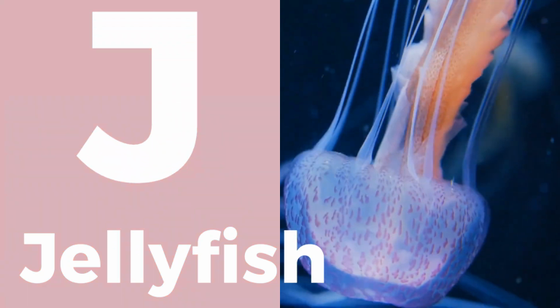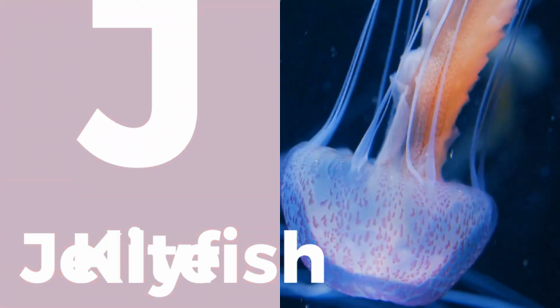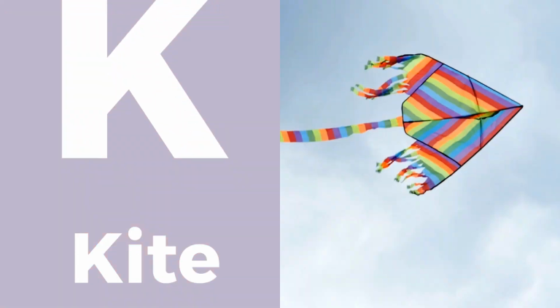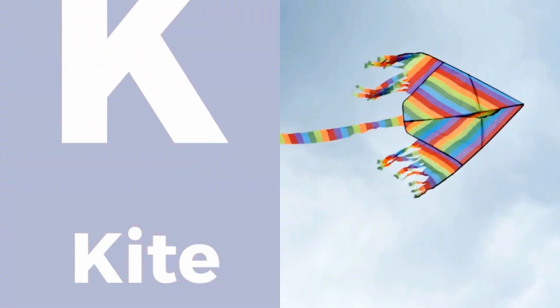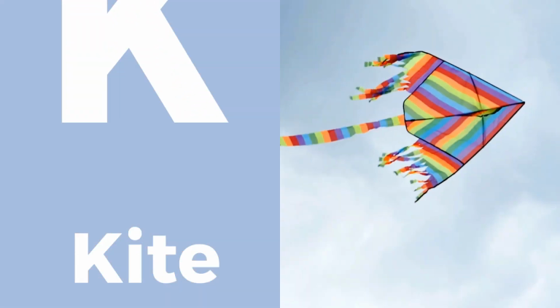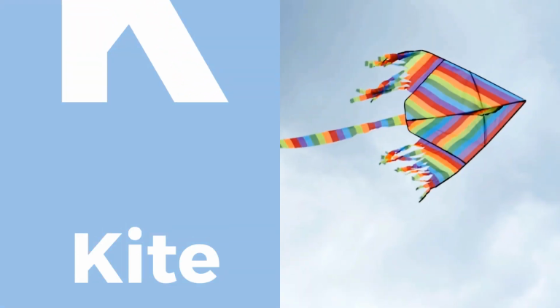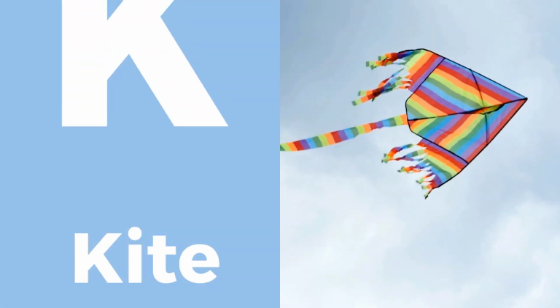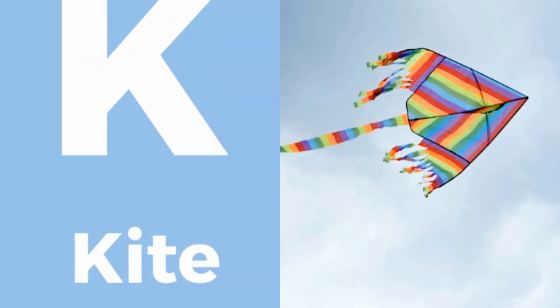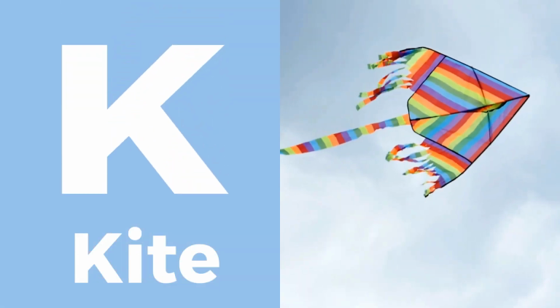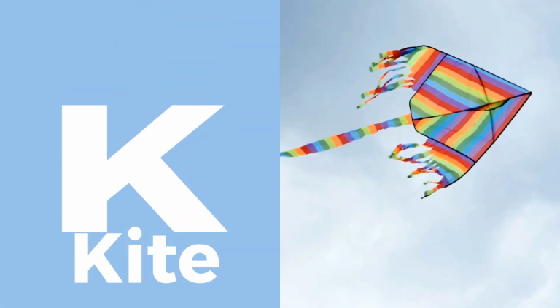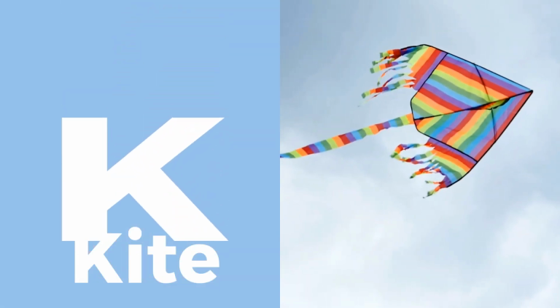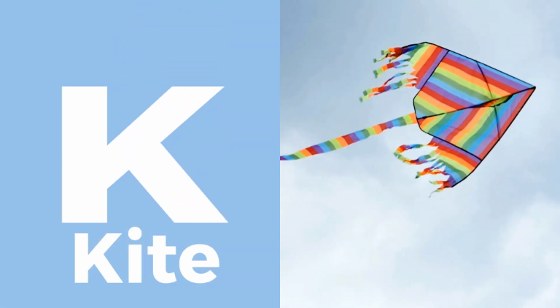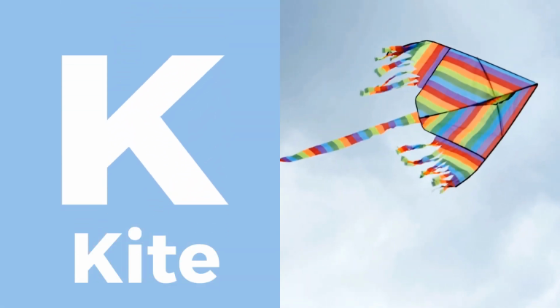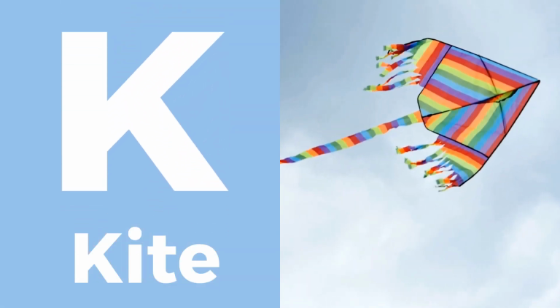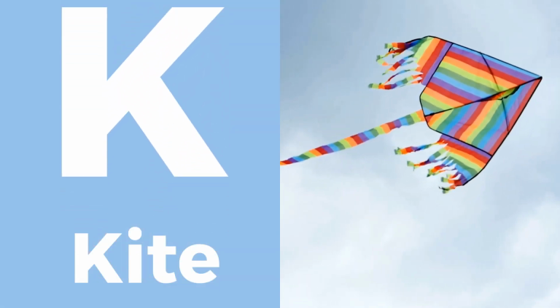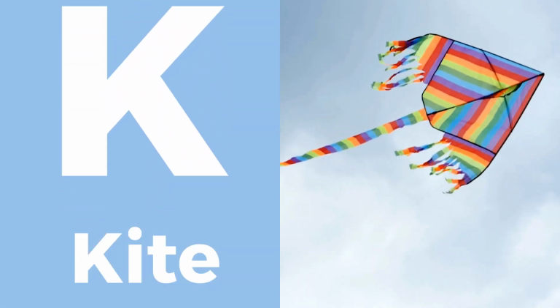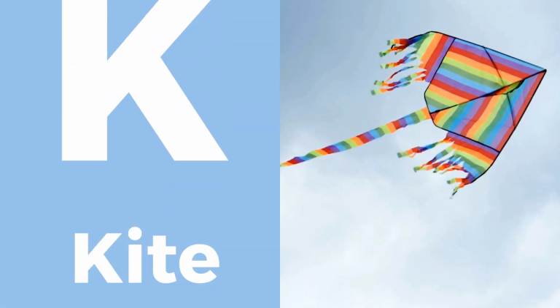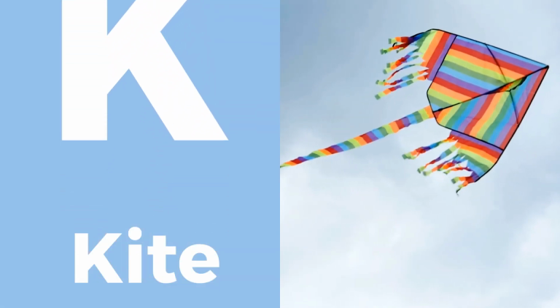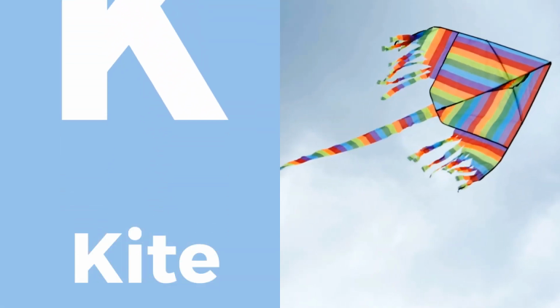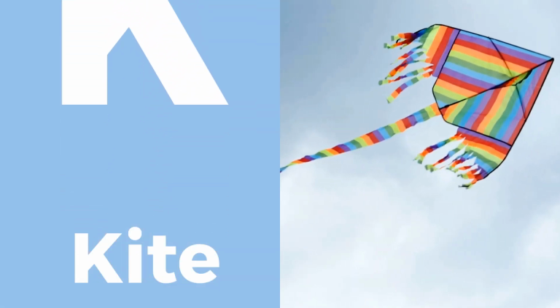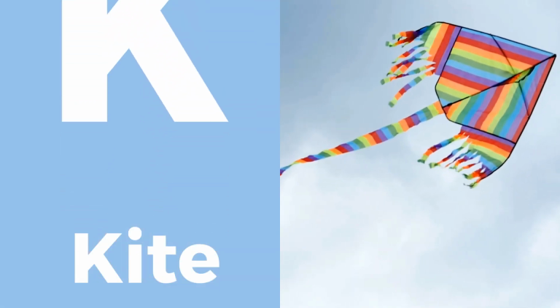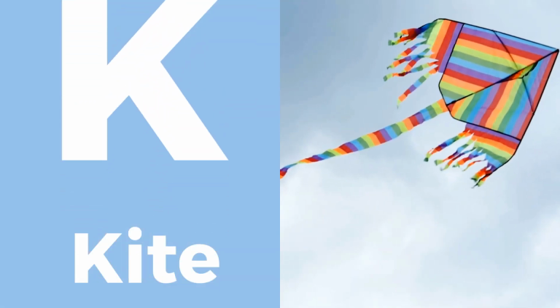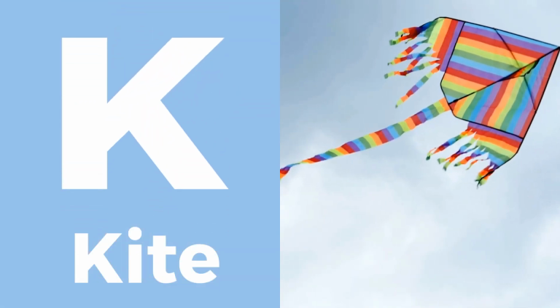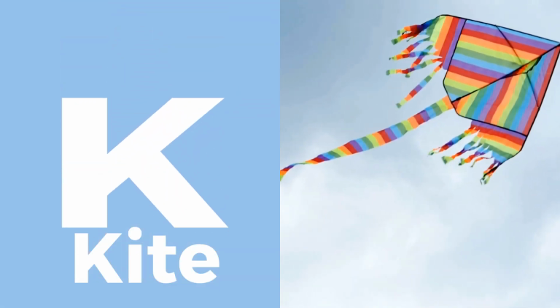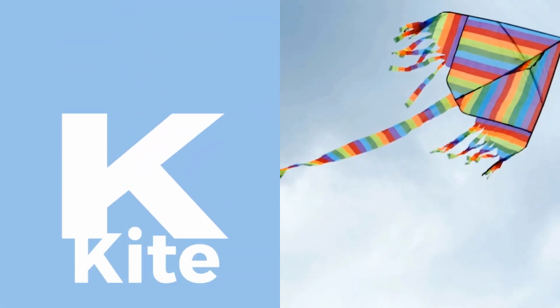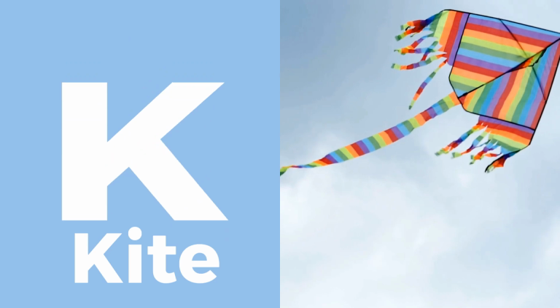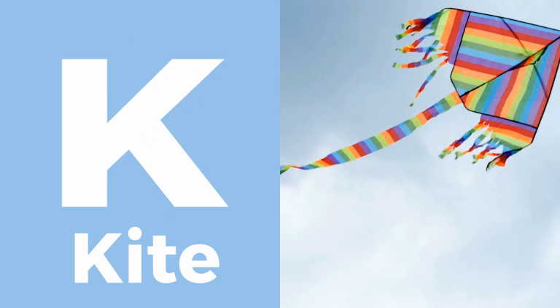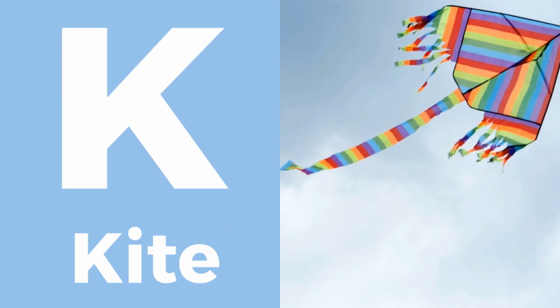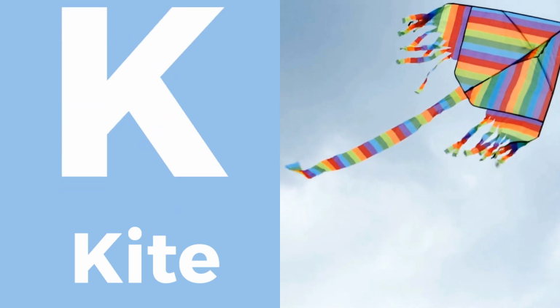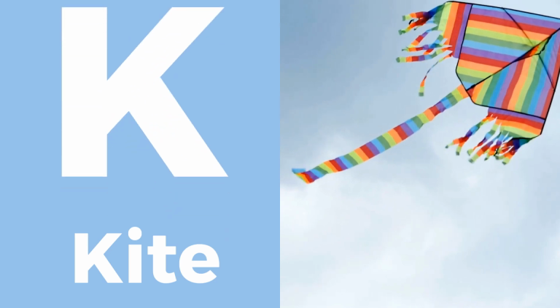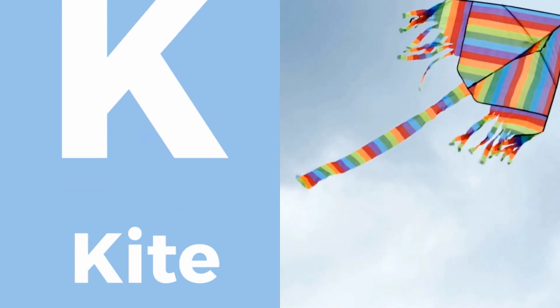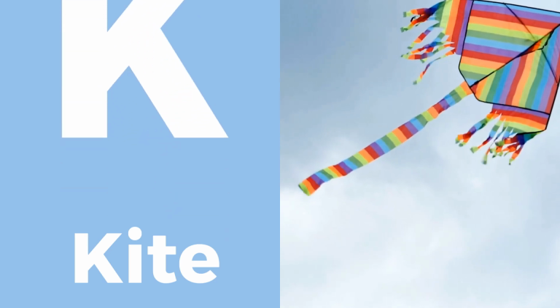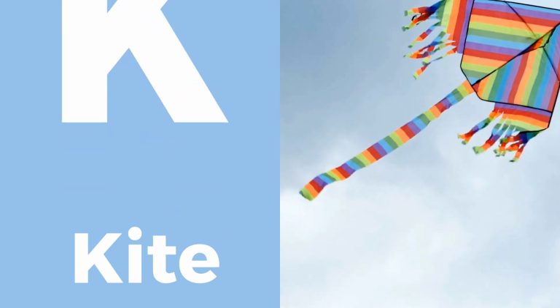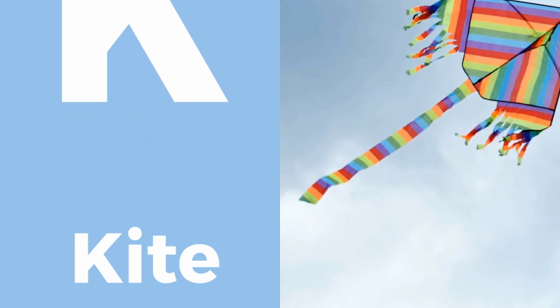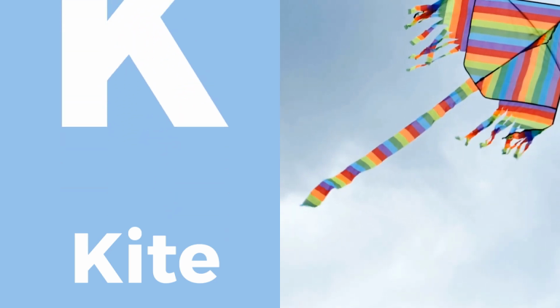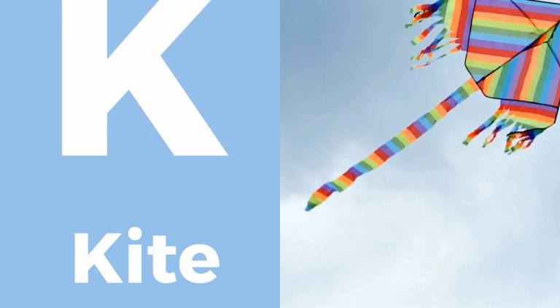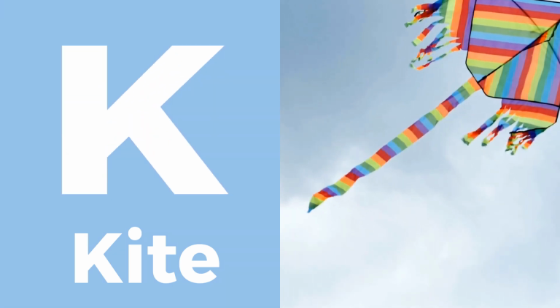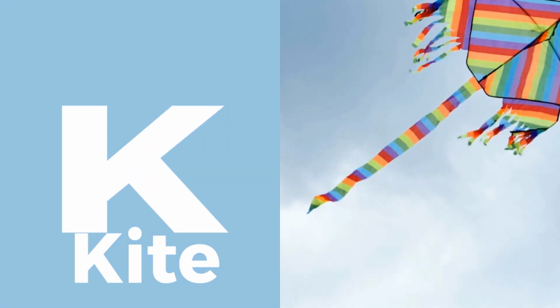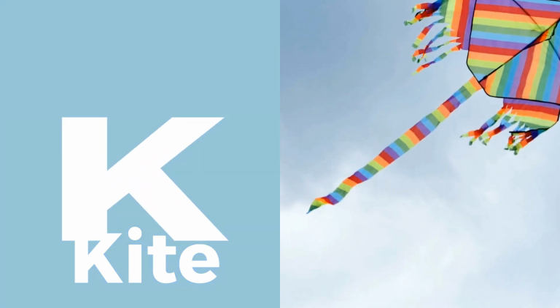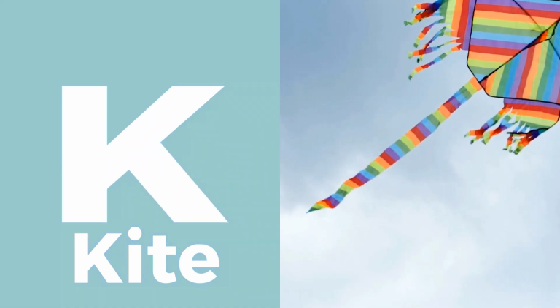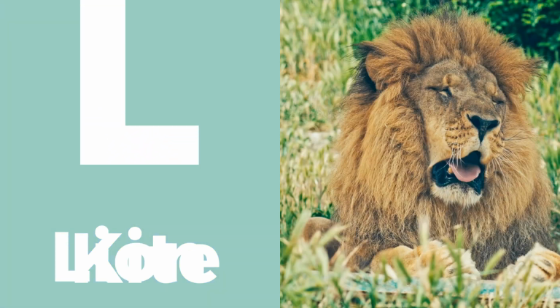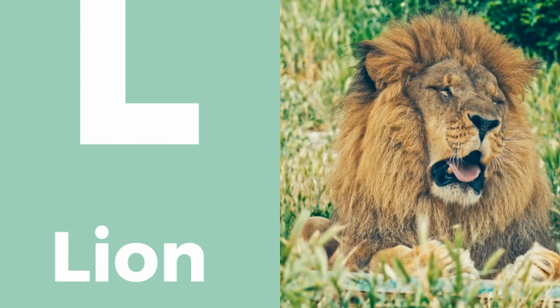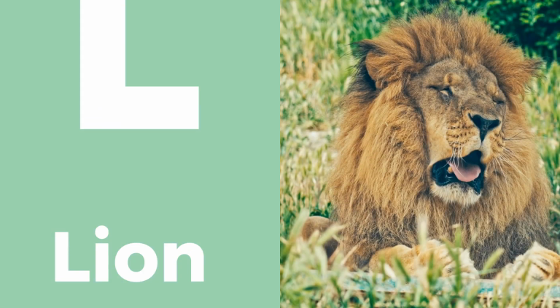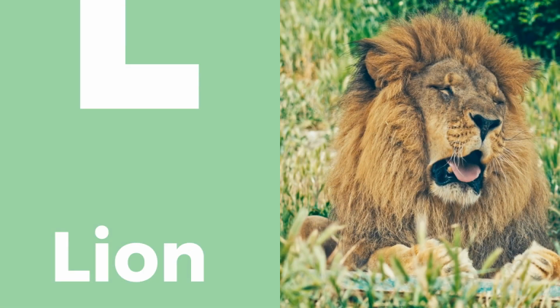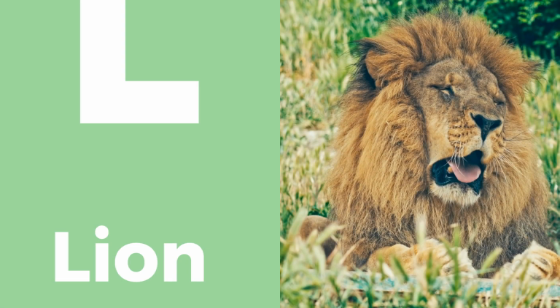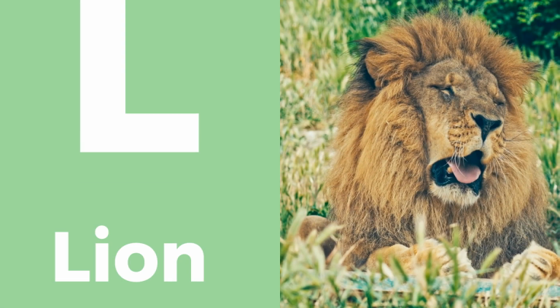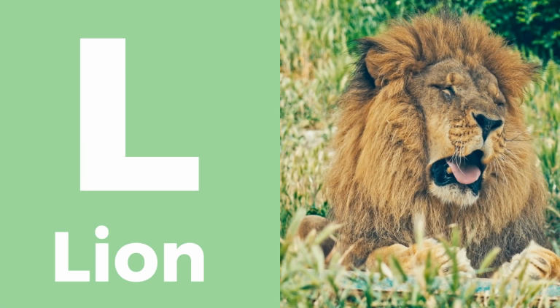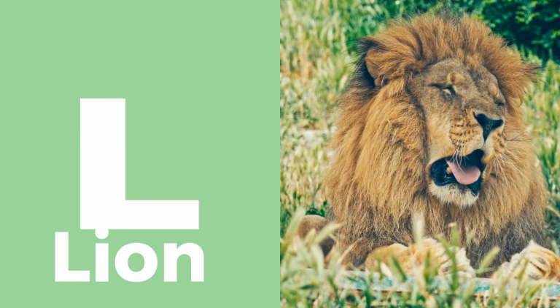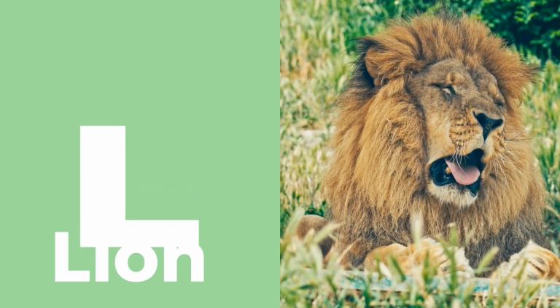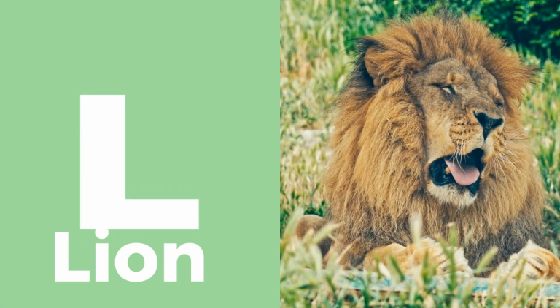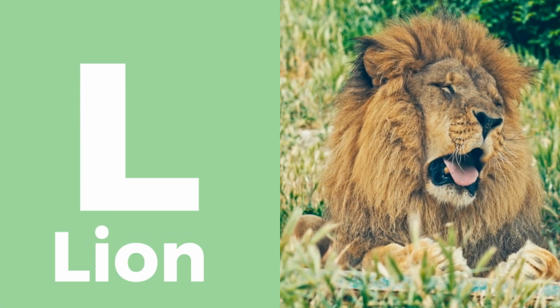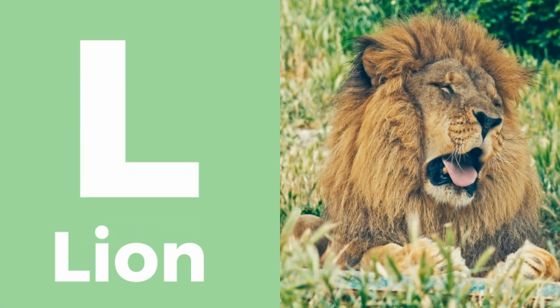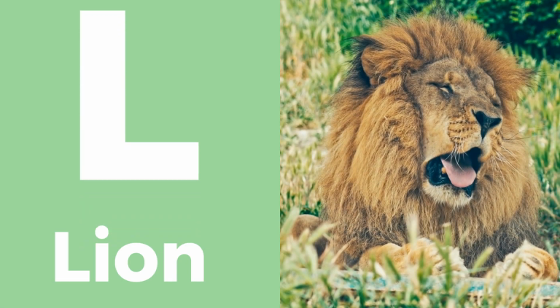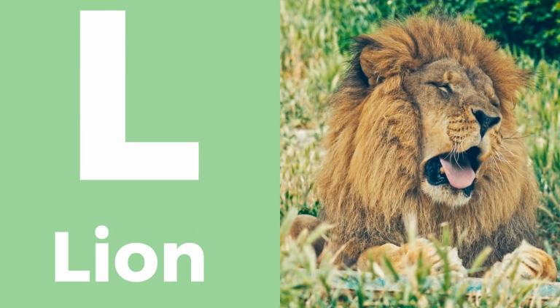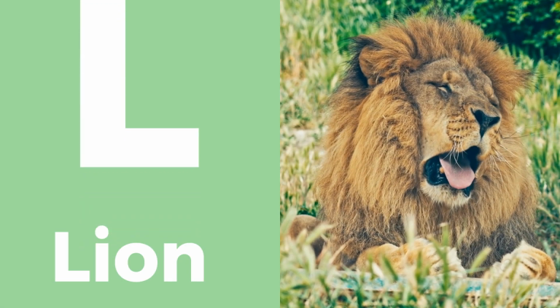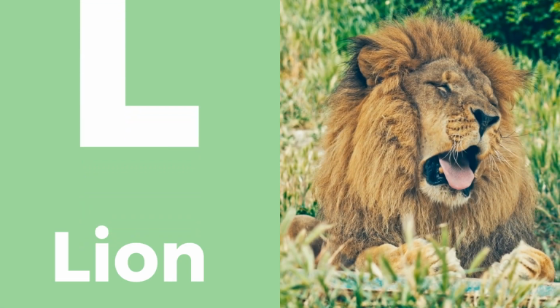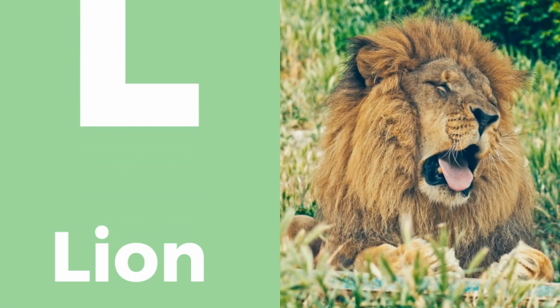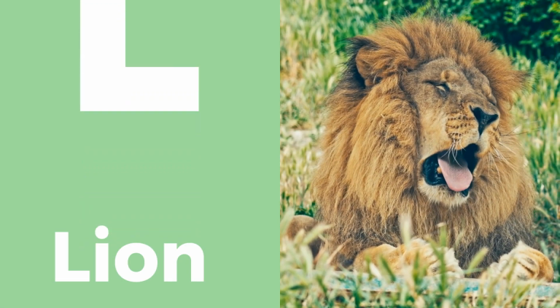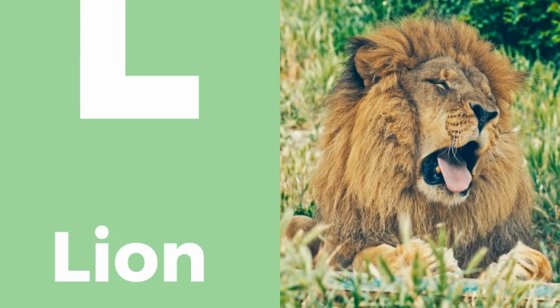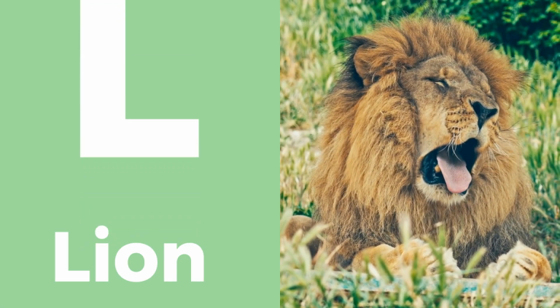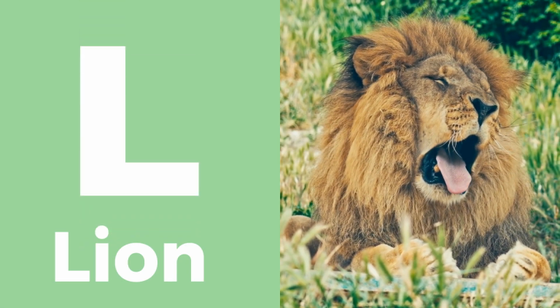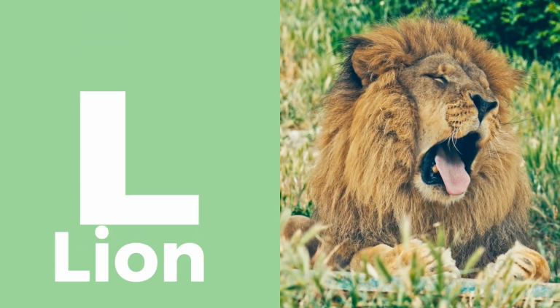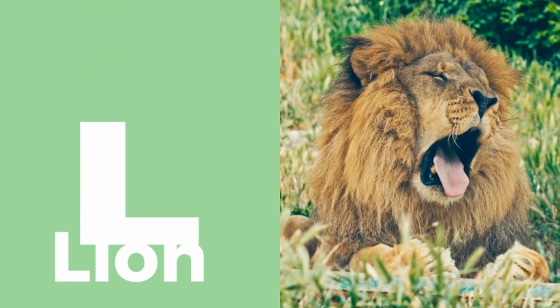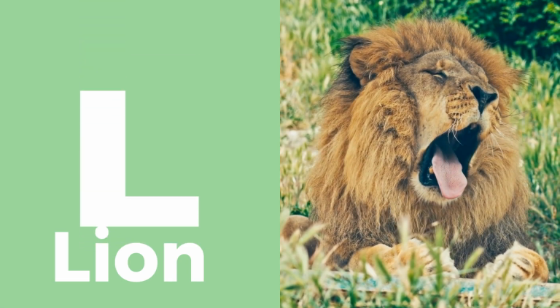K is for kite, soaring high on a windy day. L is for lion, the king of the jungle.